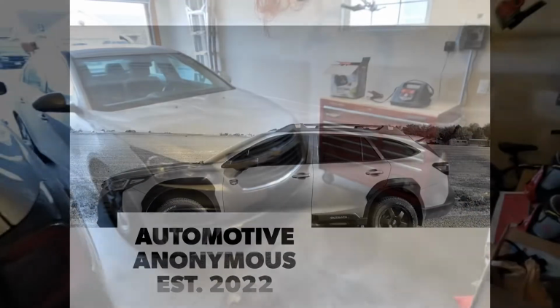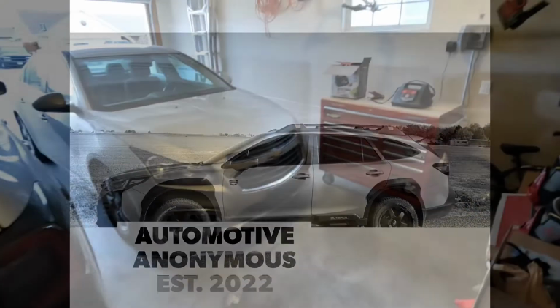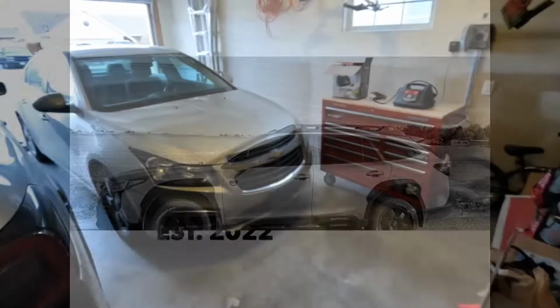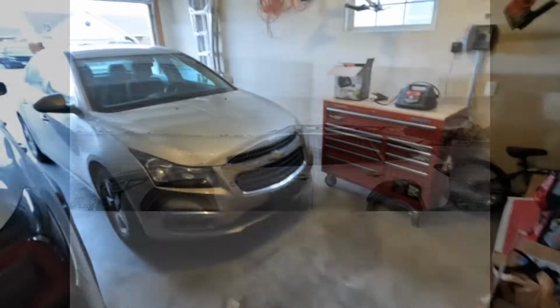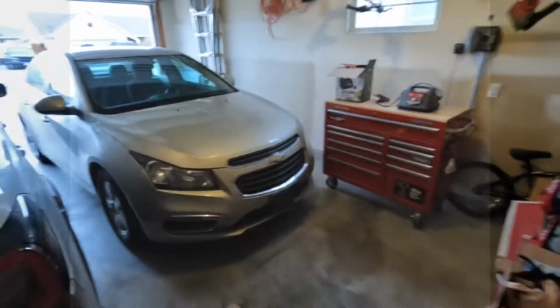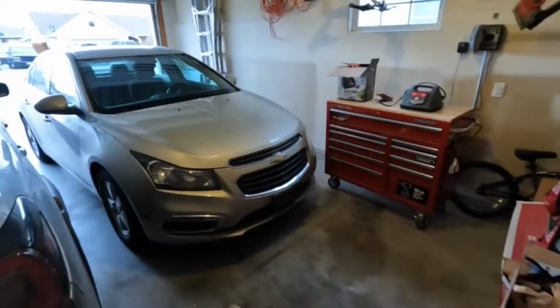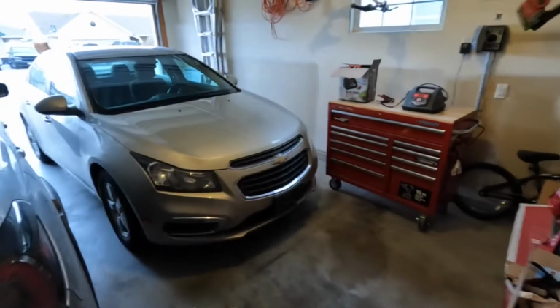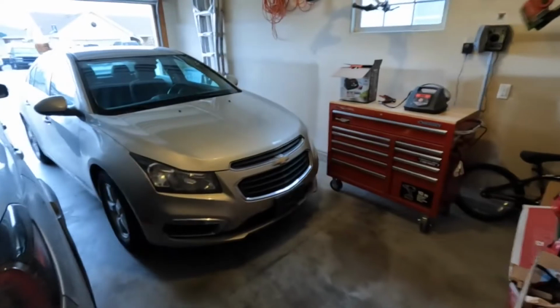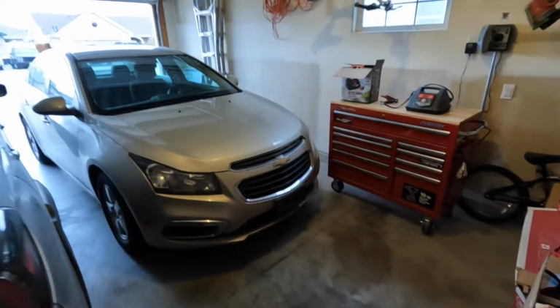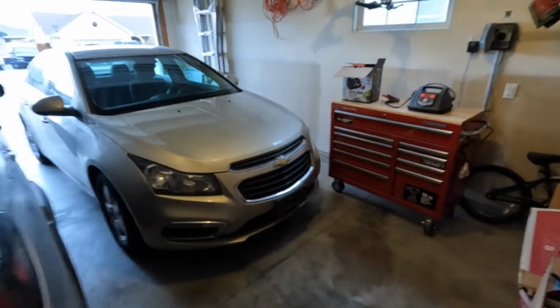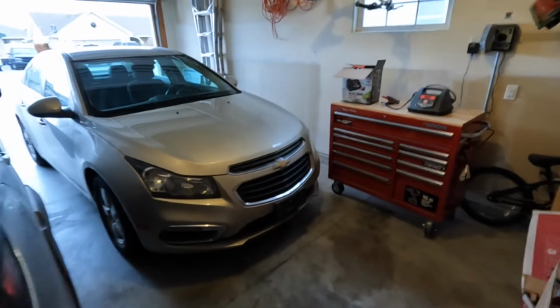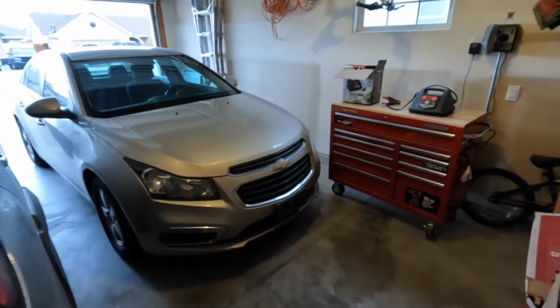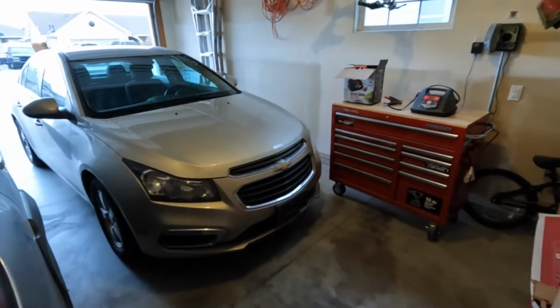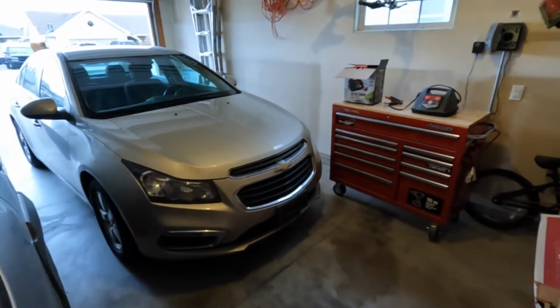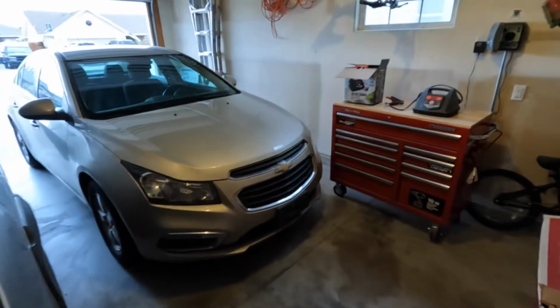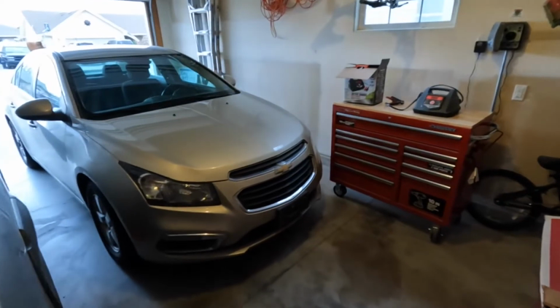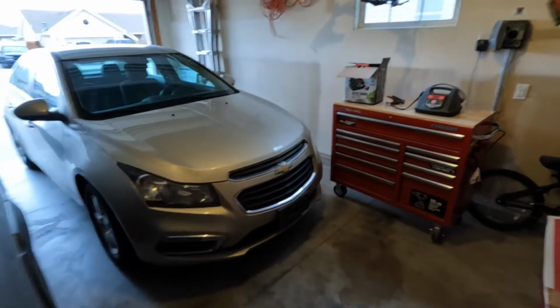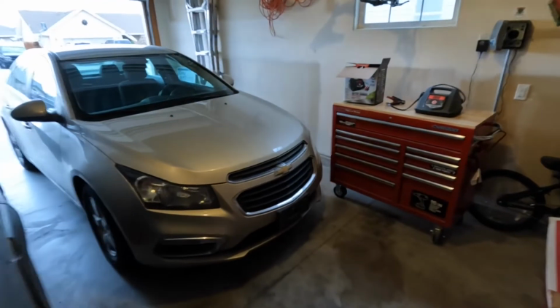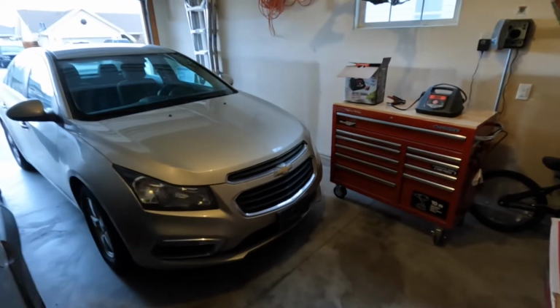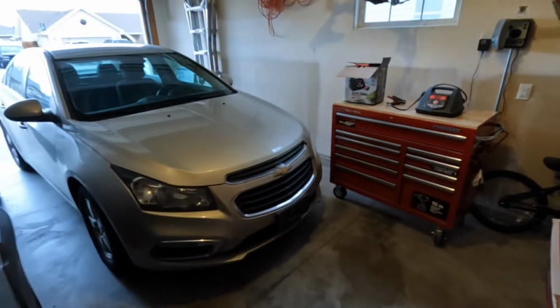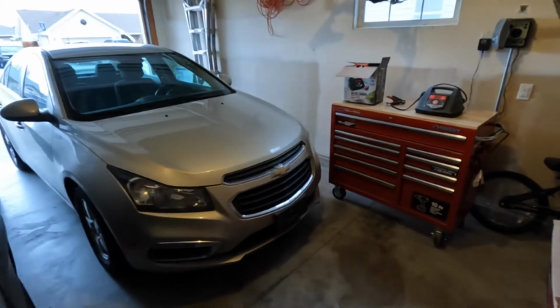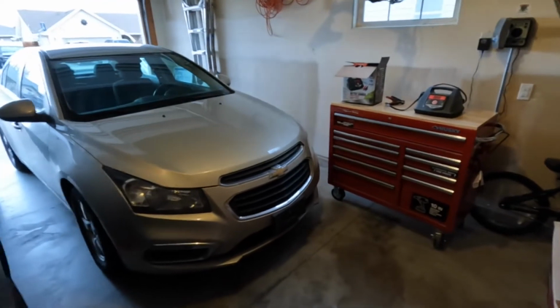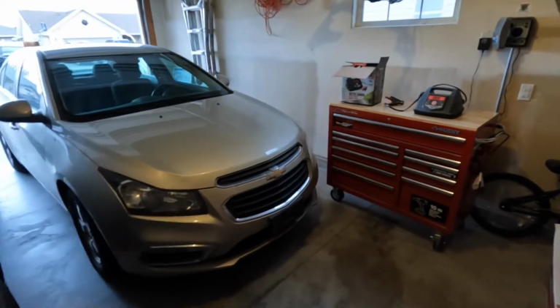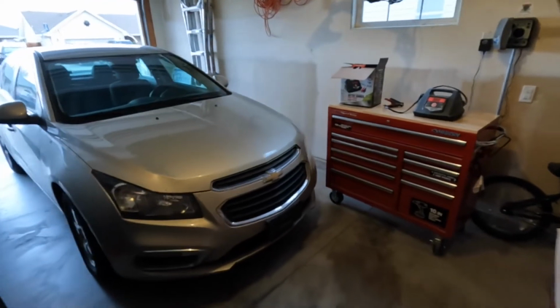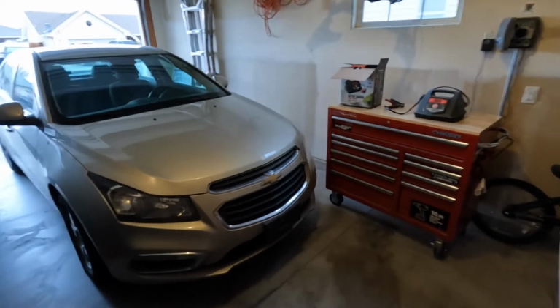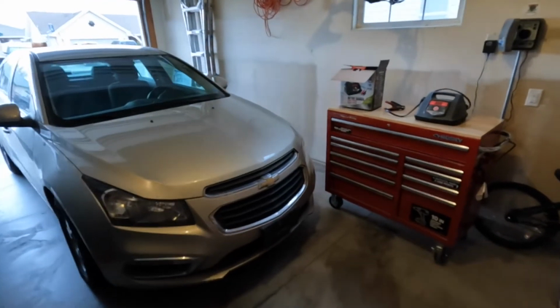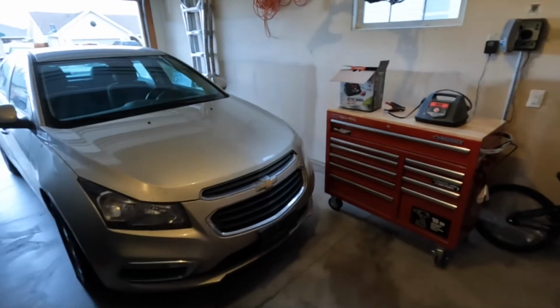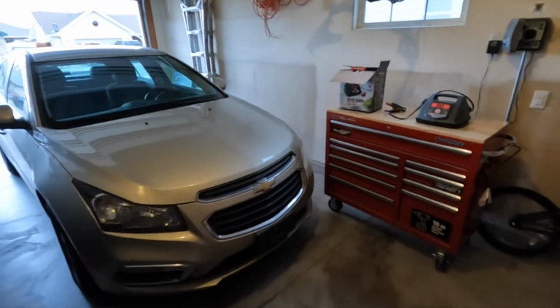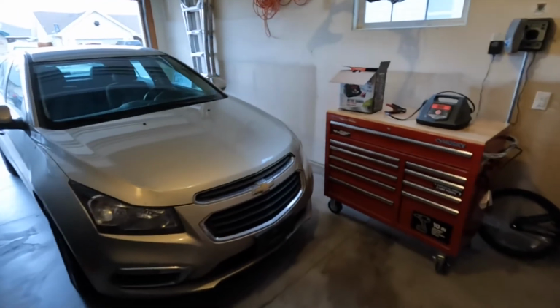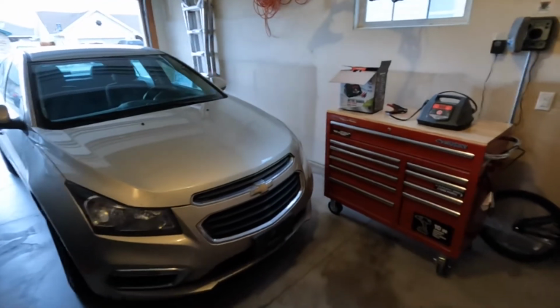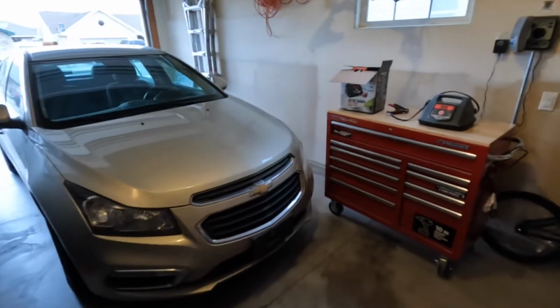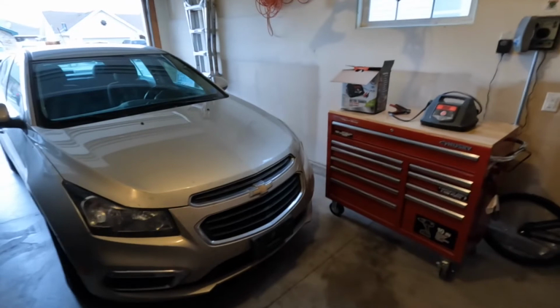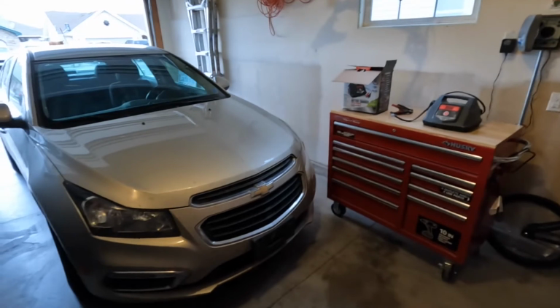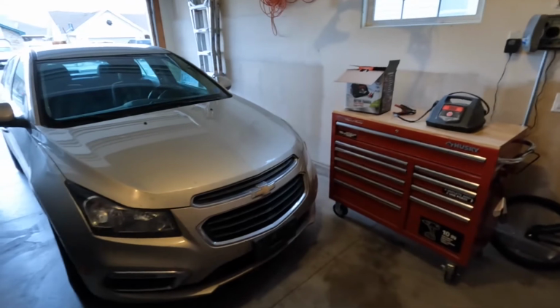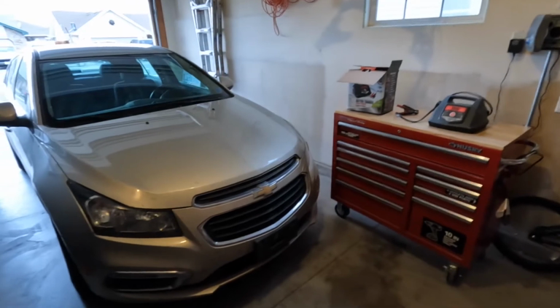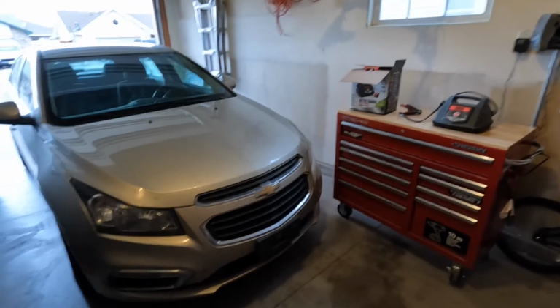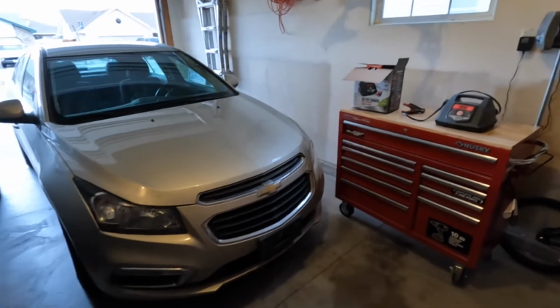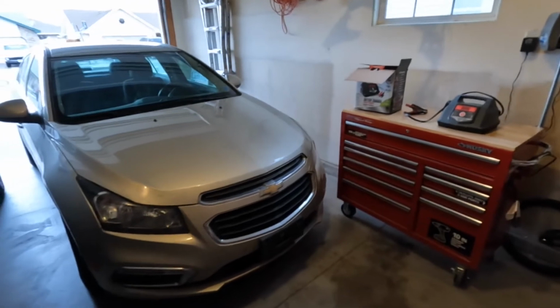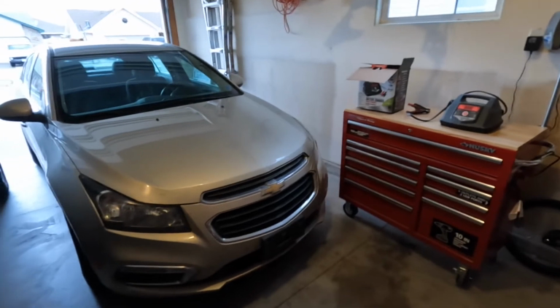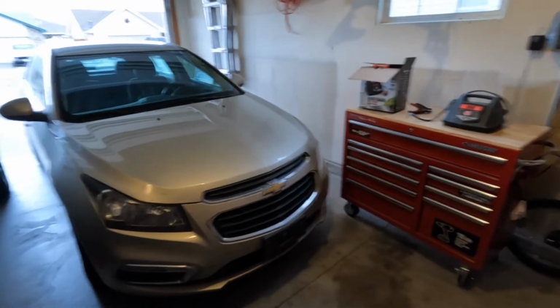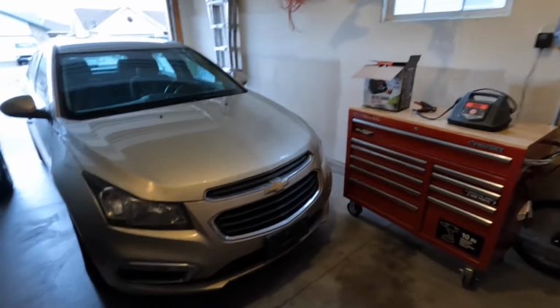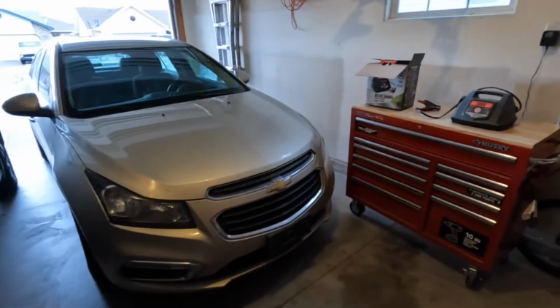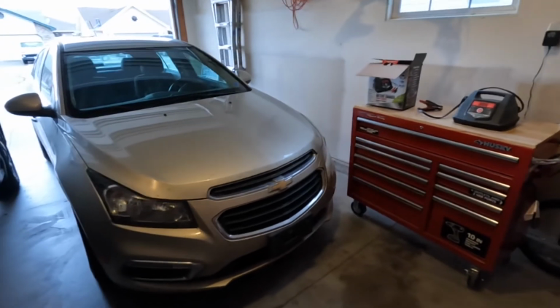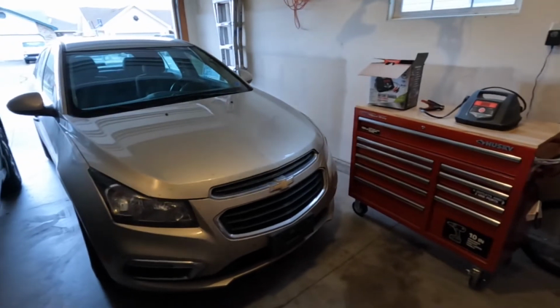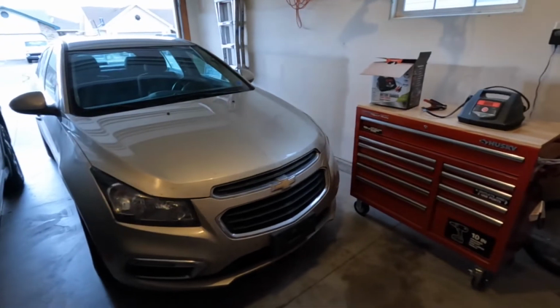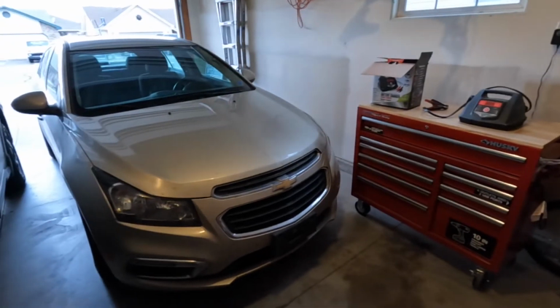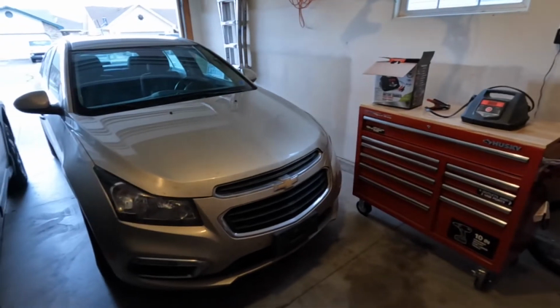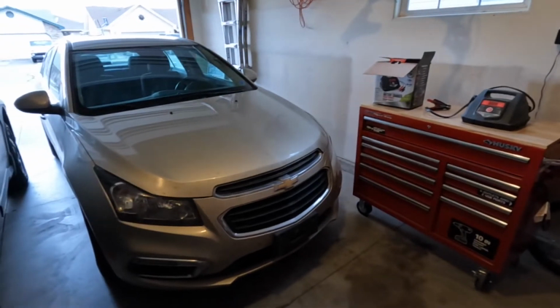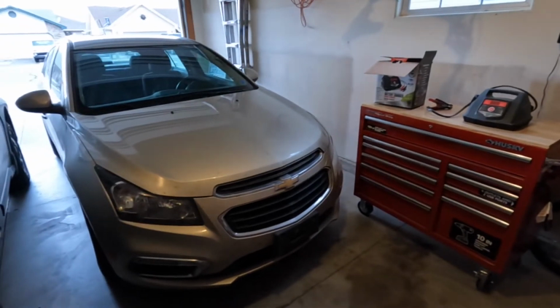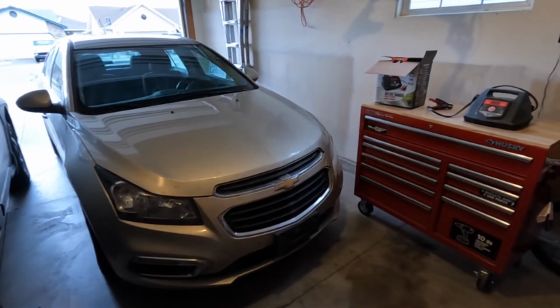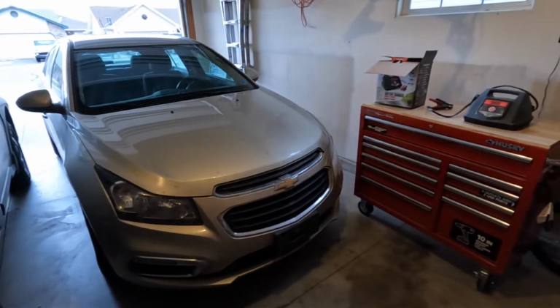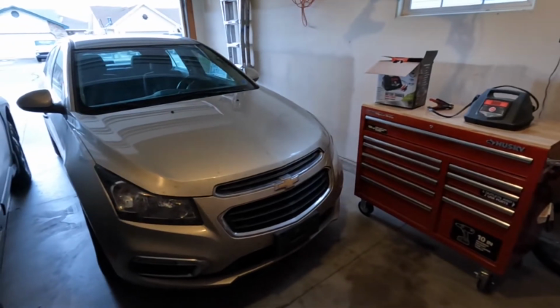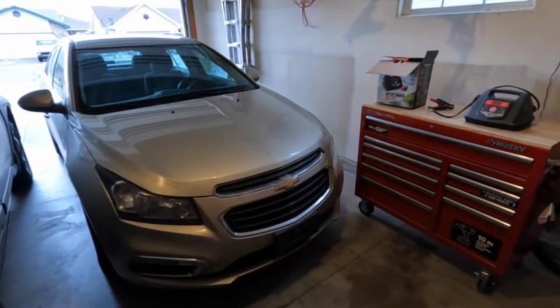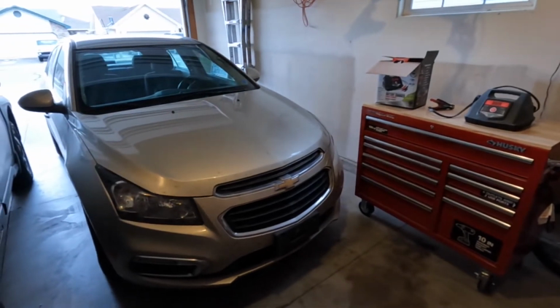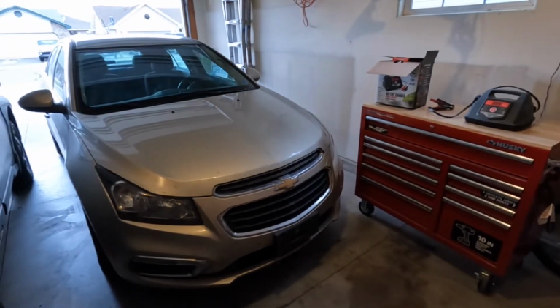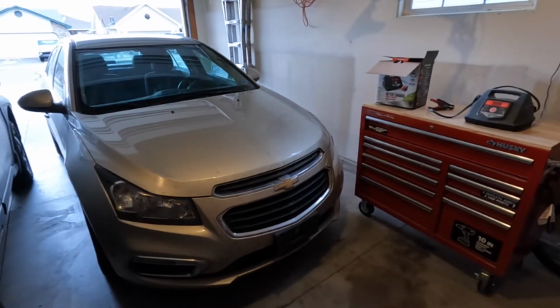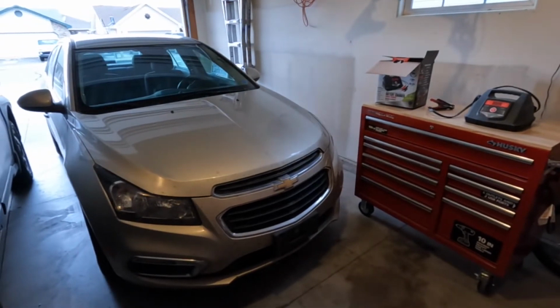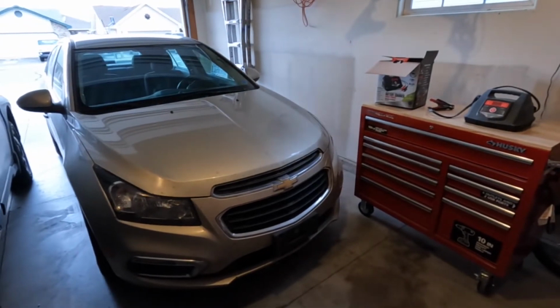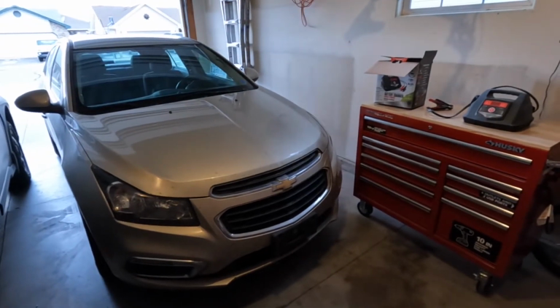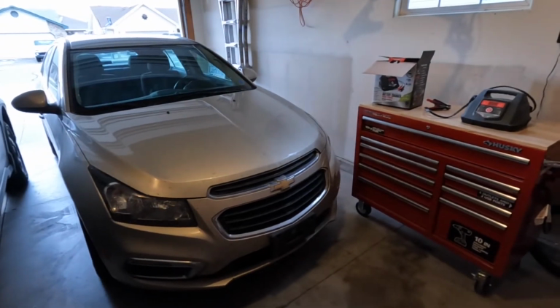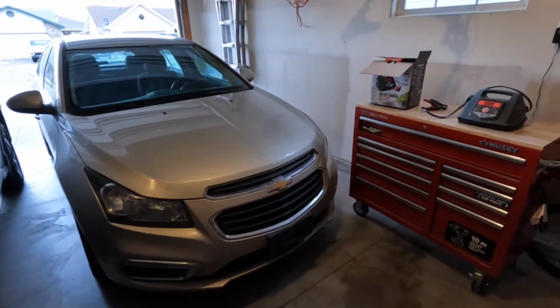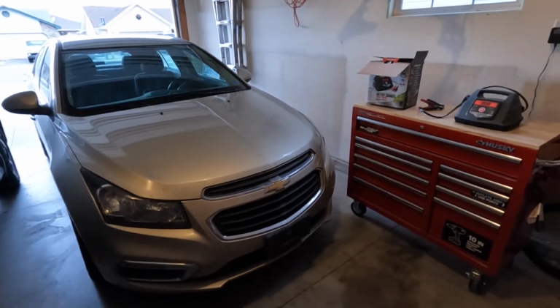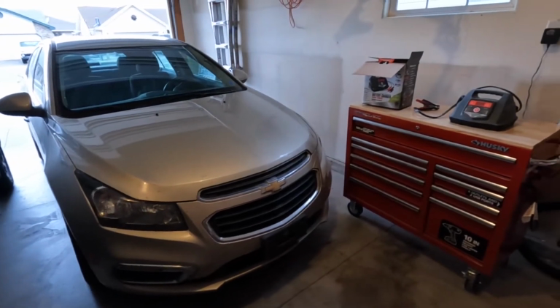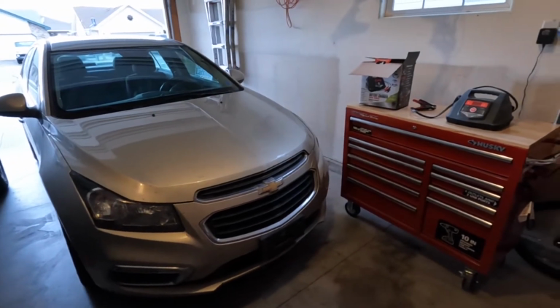What's up guys? This is Automotive Anonymous and today I want to show you how to use a battery charger. The car in question is a 2016 Chevy Cruze Limited.